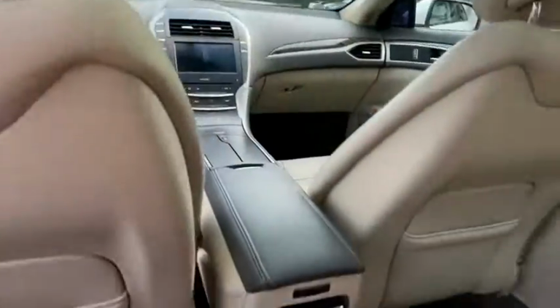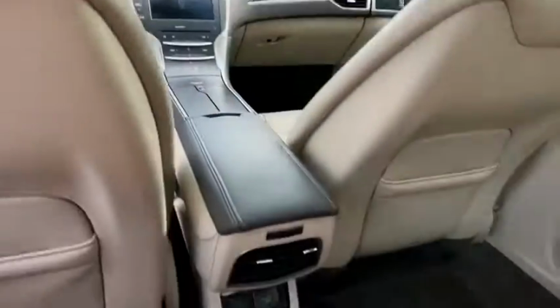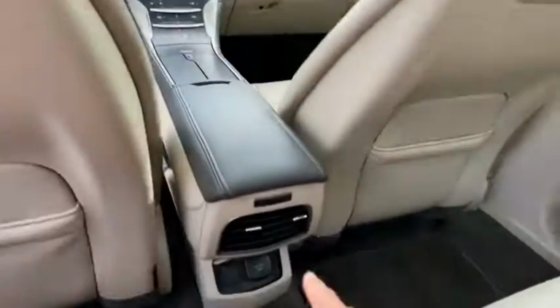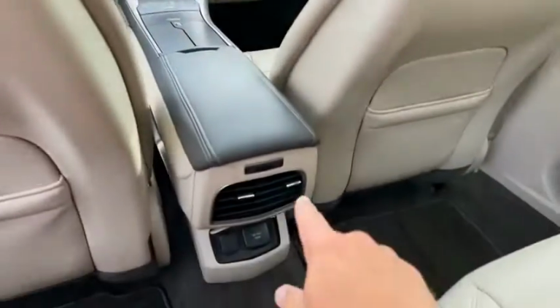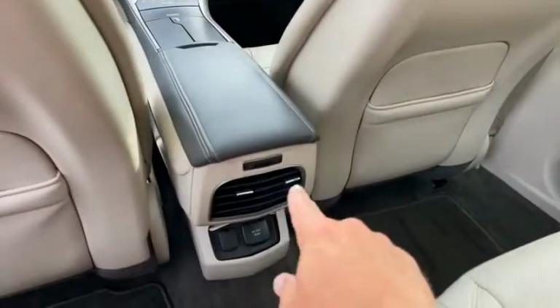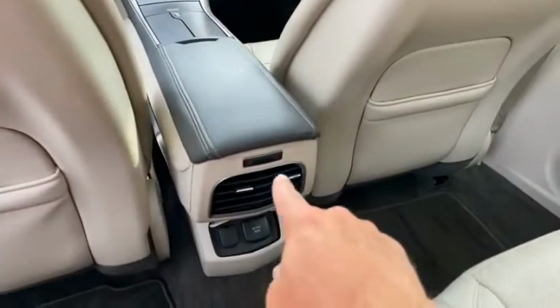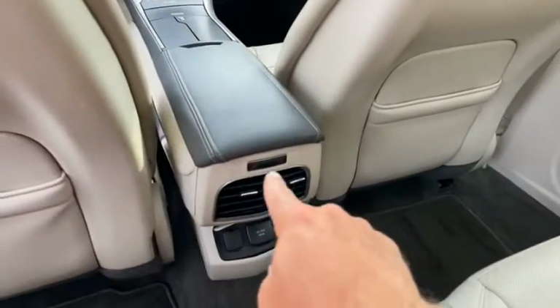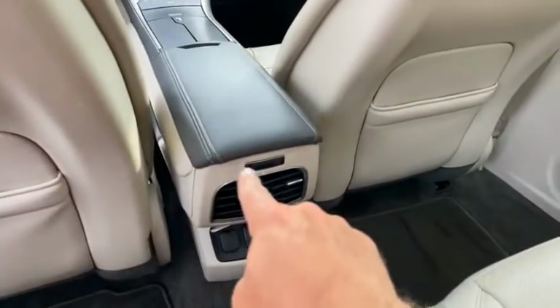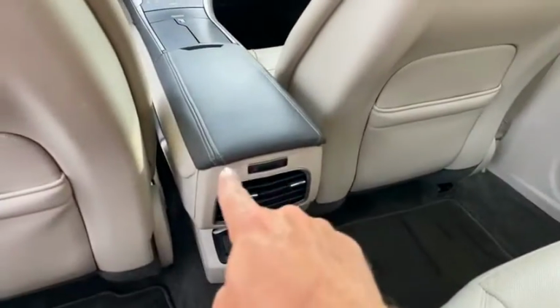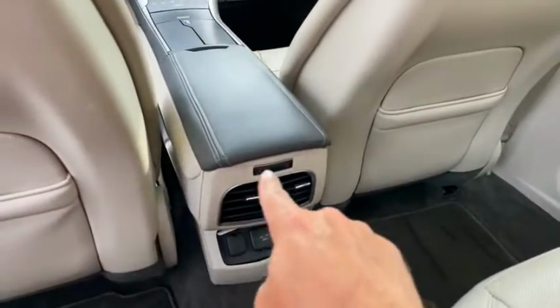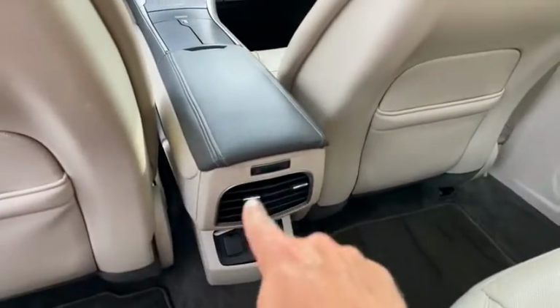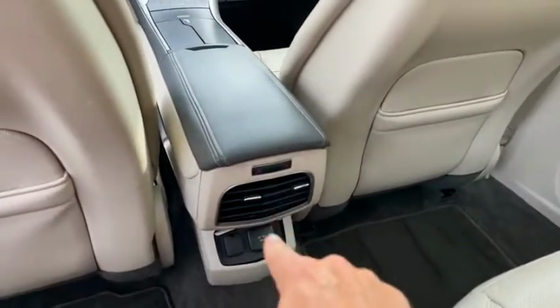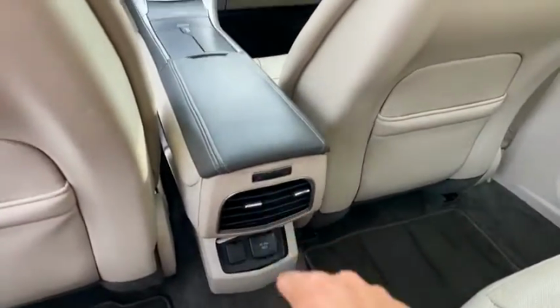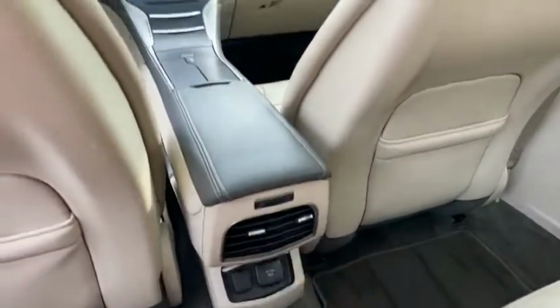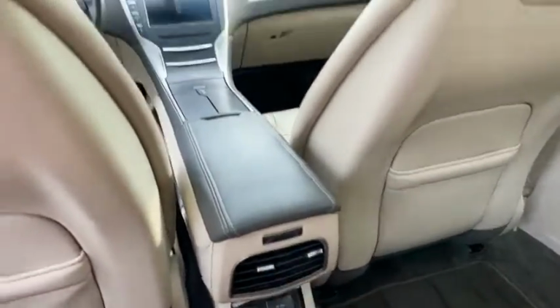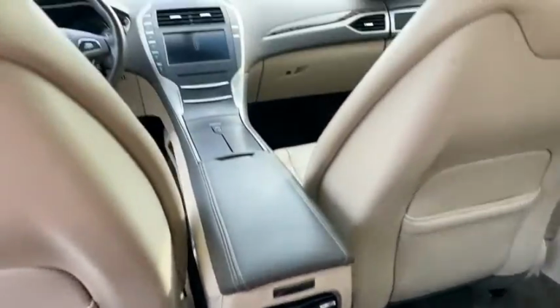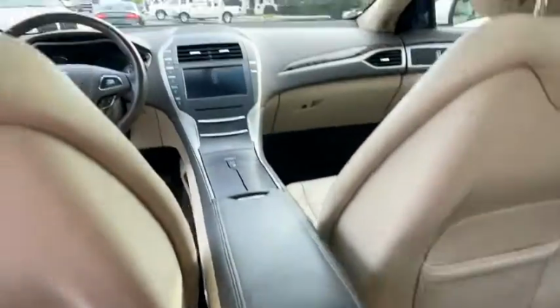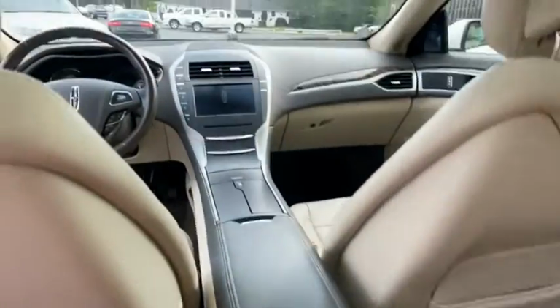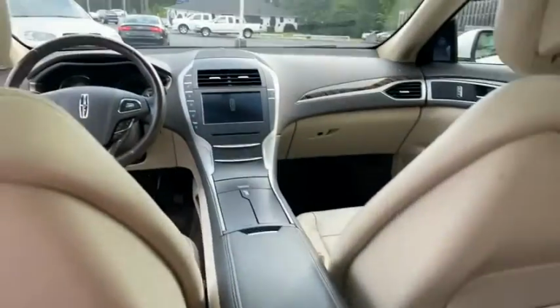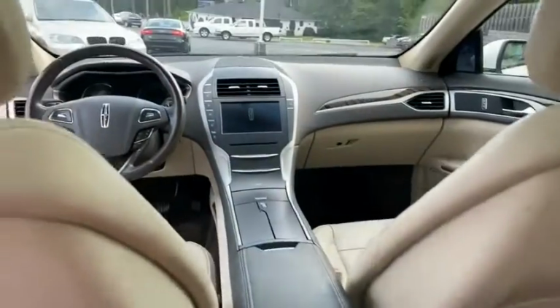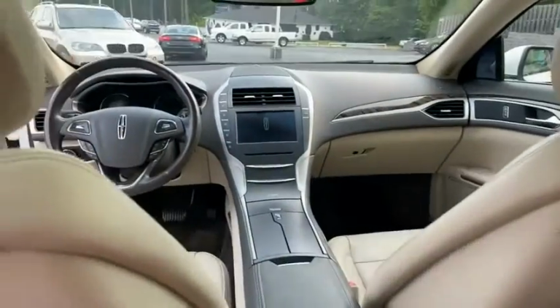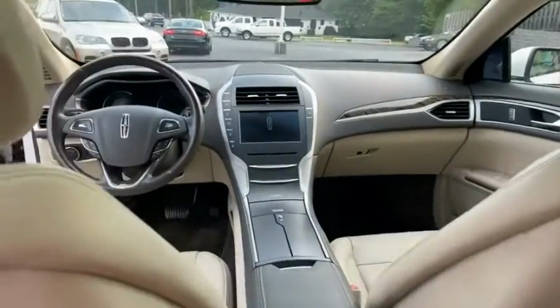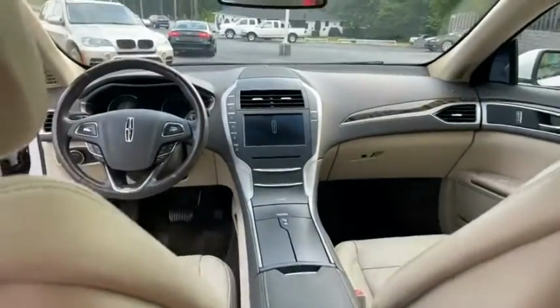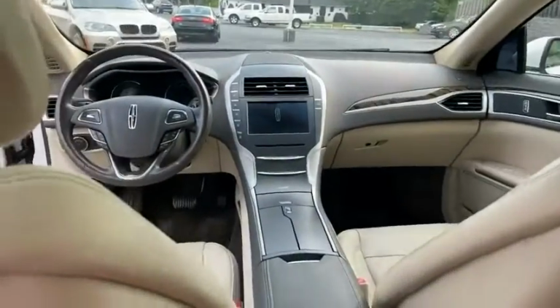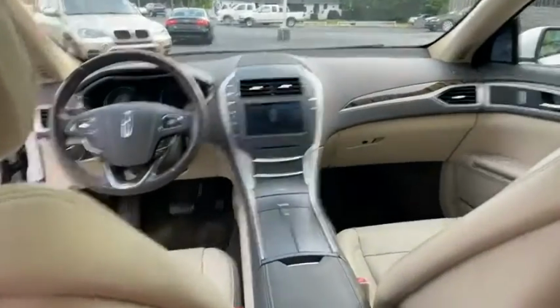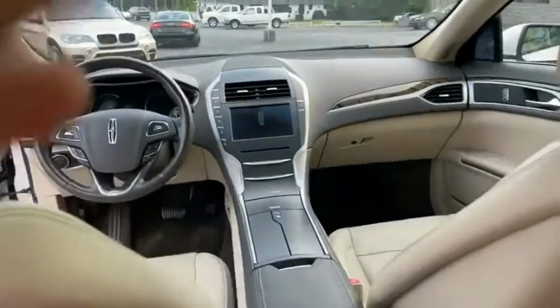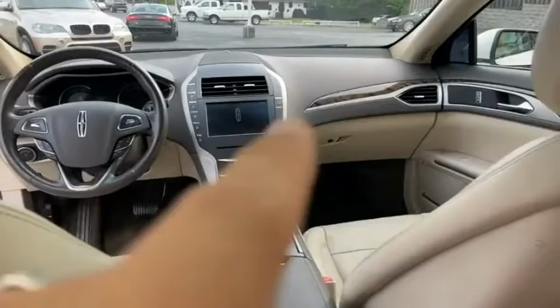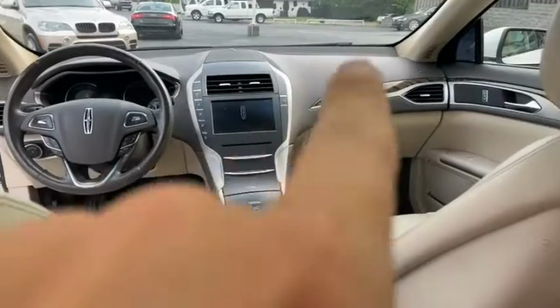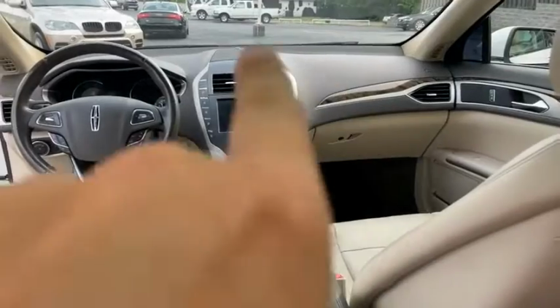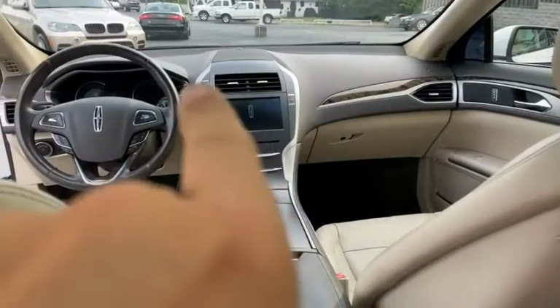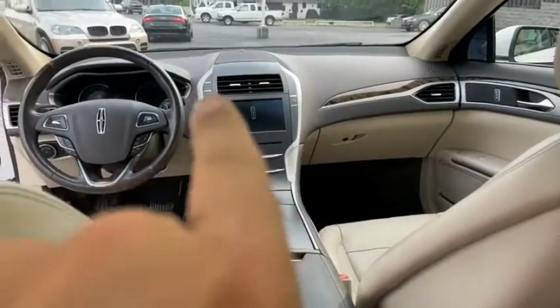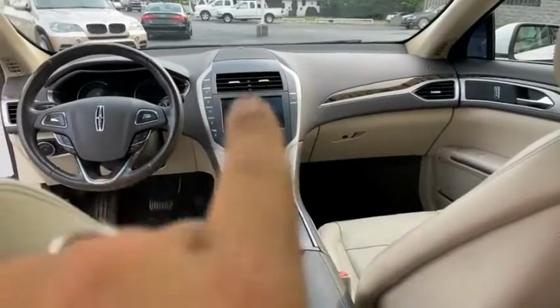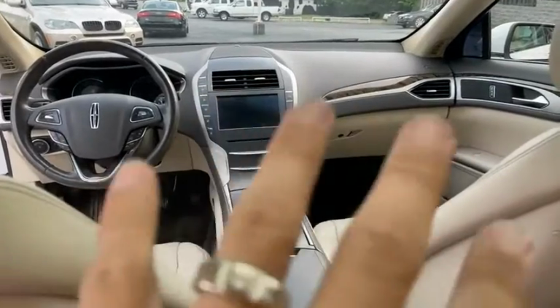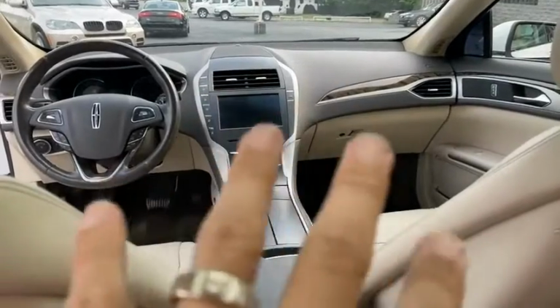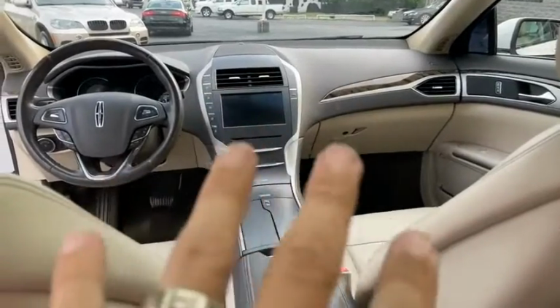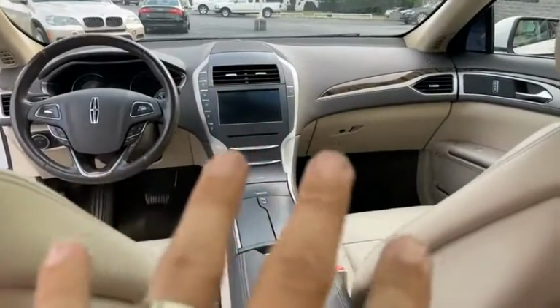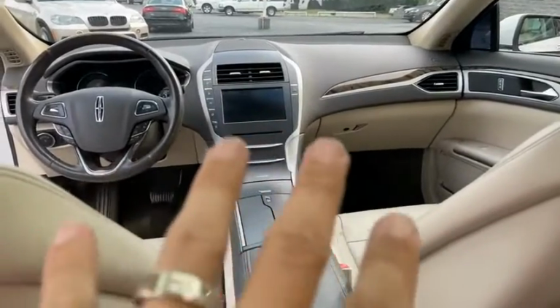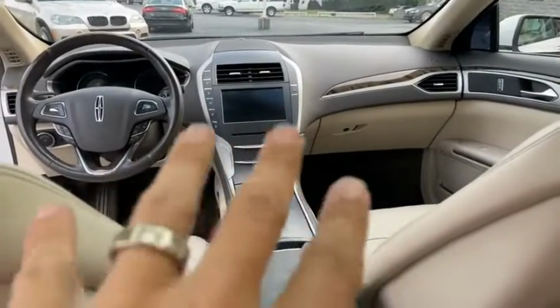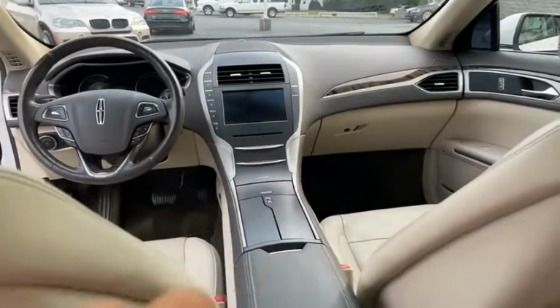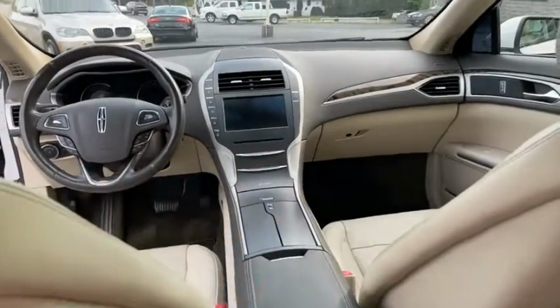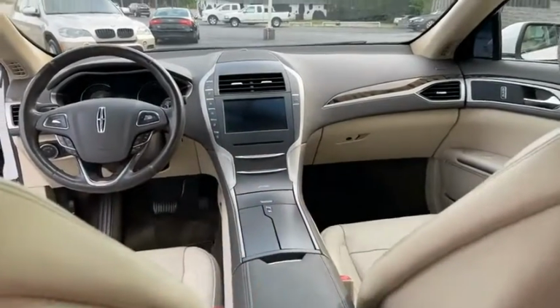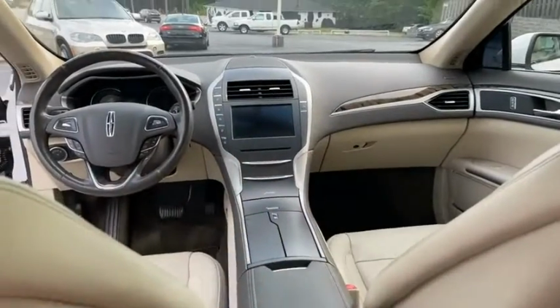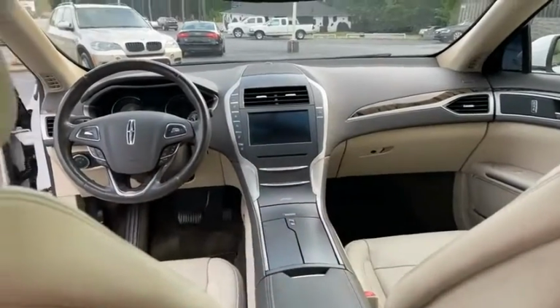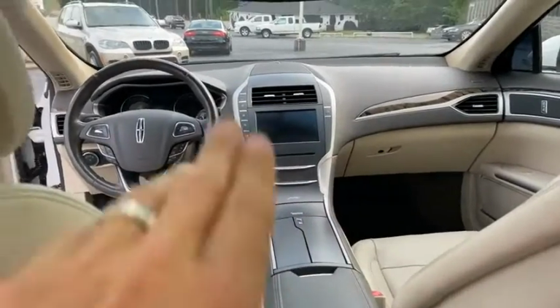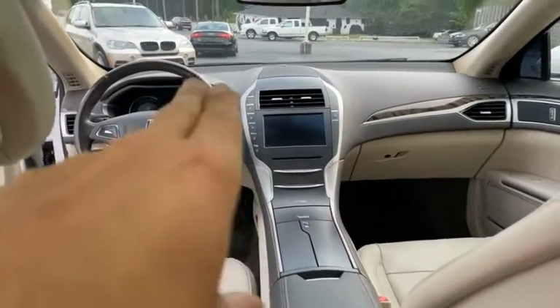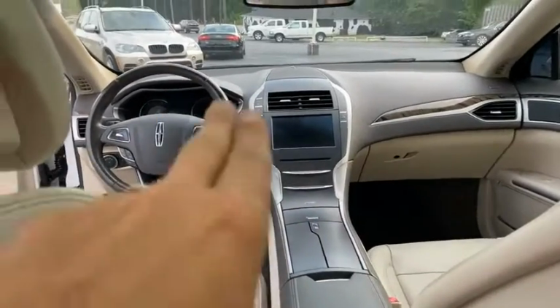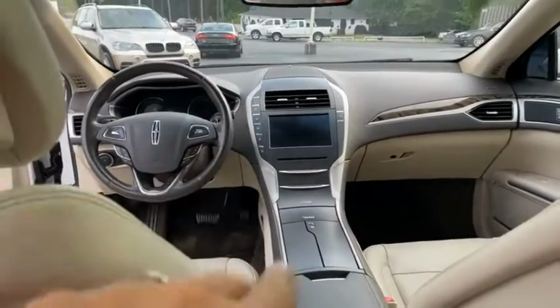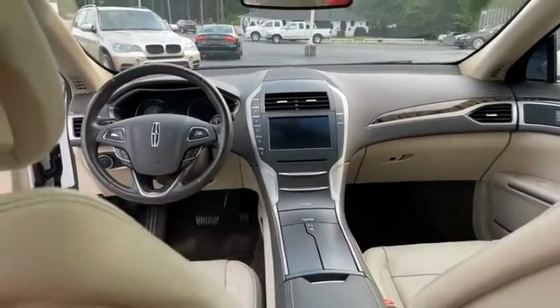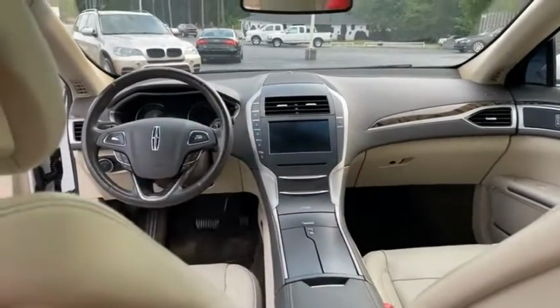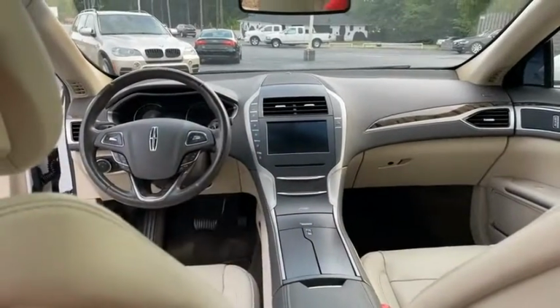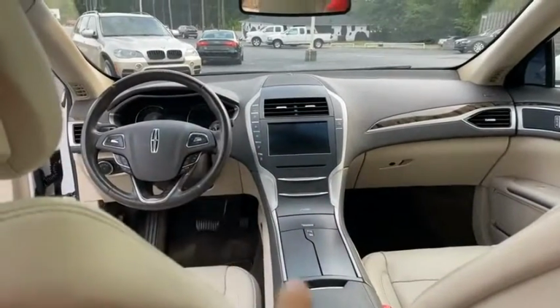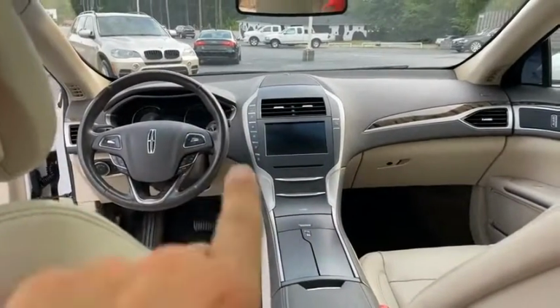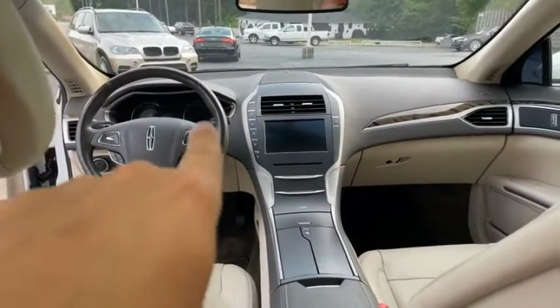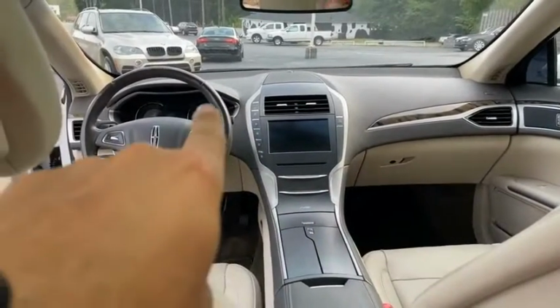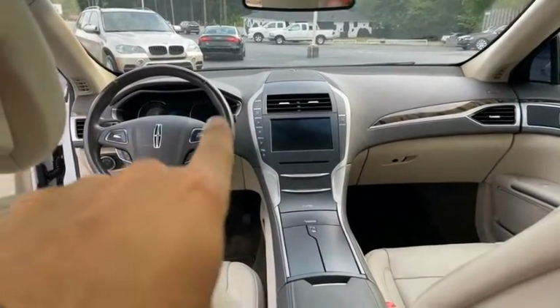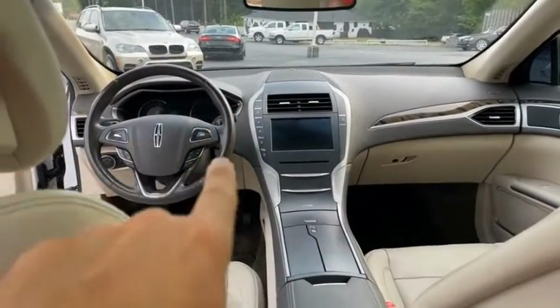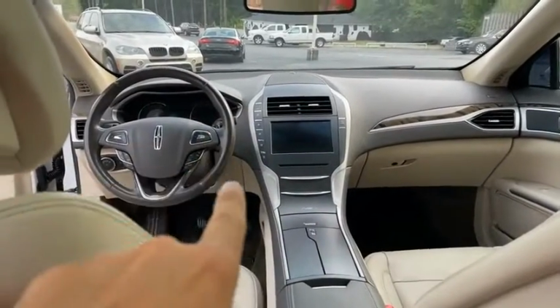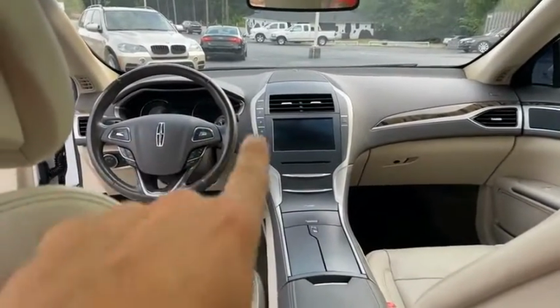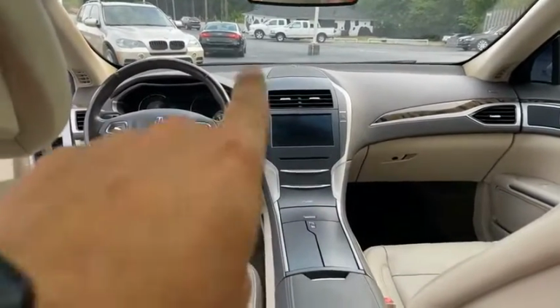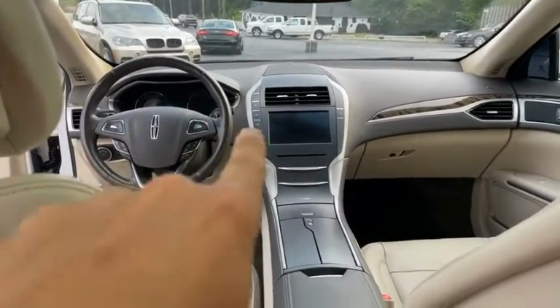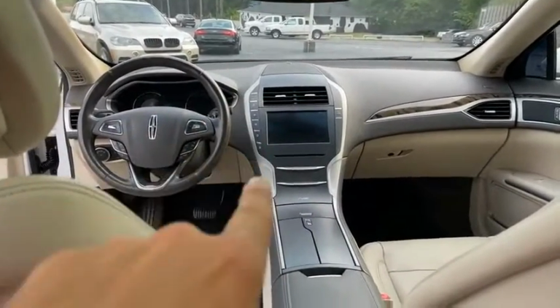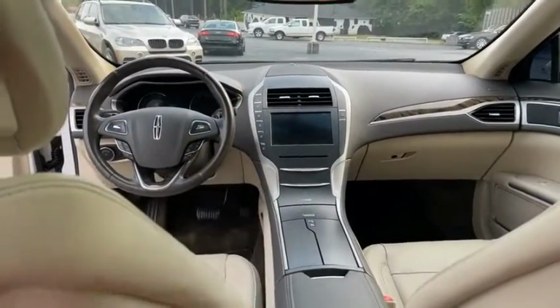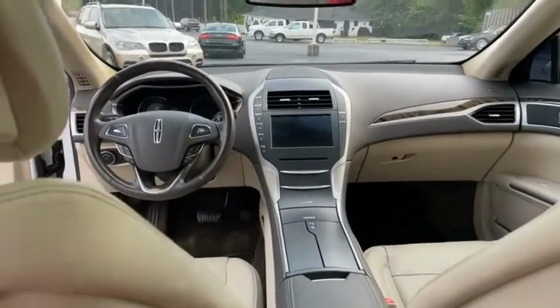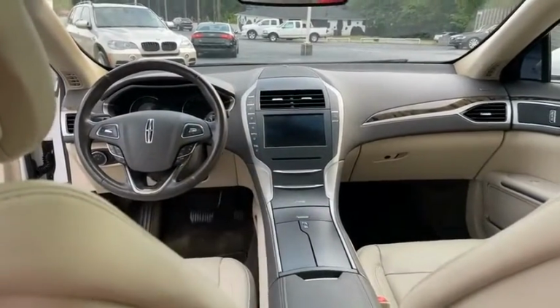It's got rear heated and cooled seats, navigation, backup camera, touch to start, and touch to put in gear.